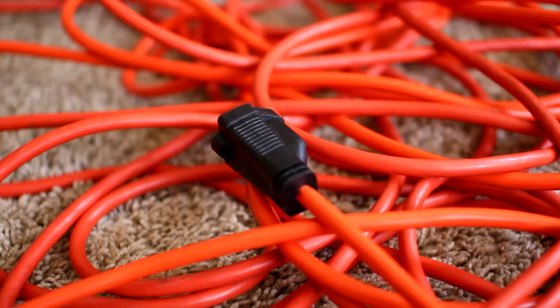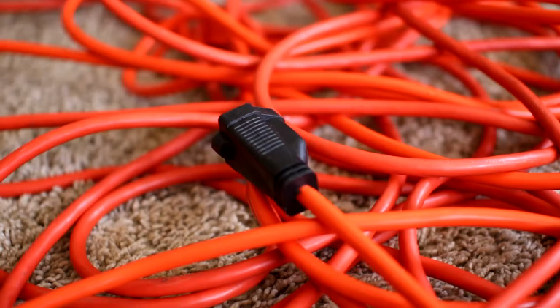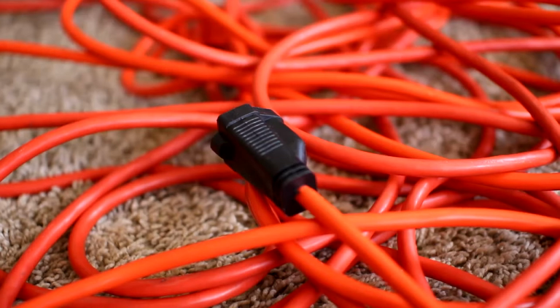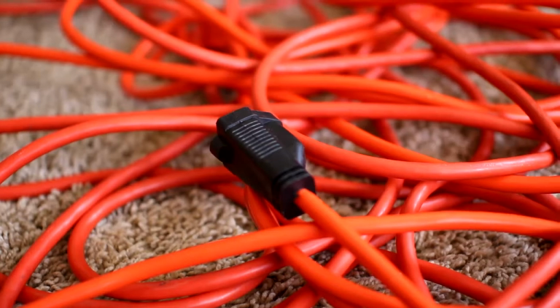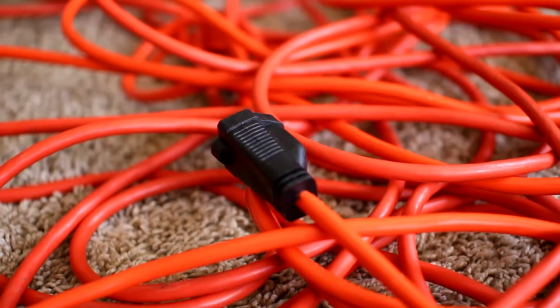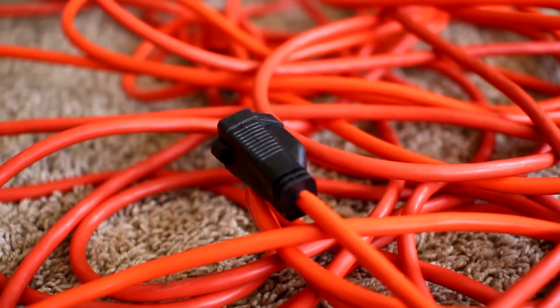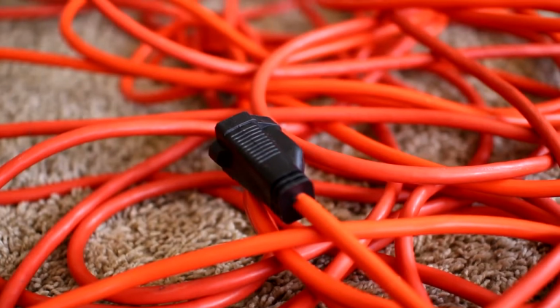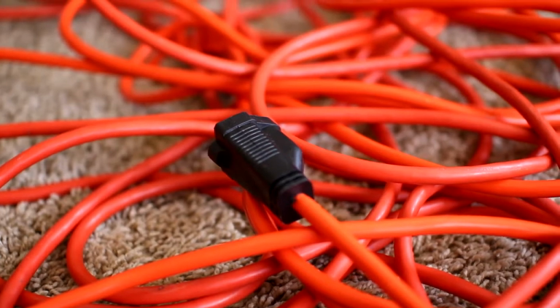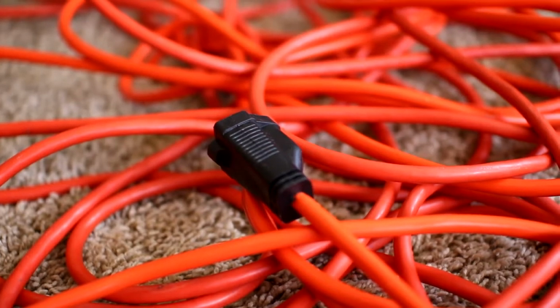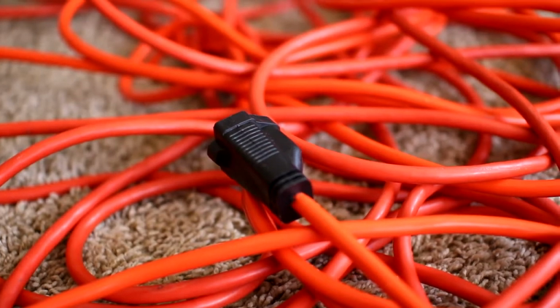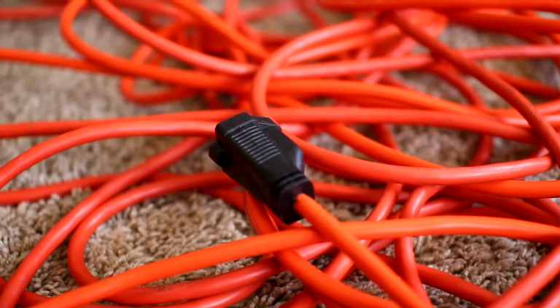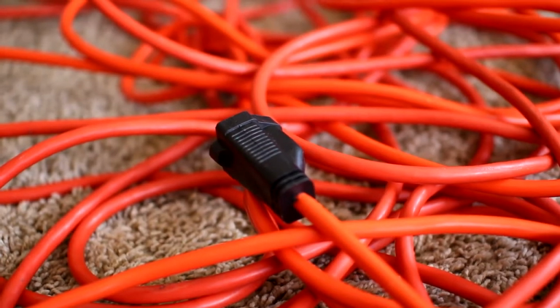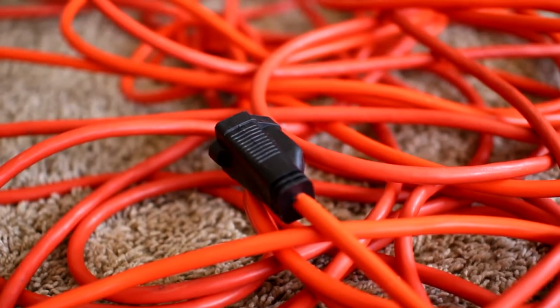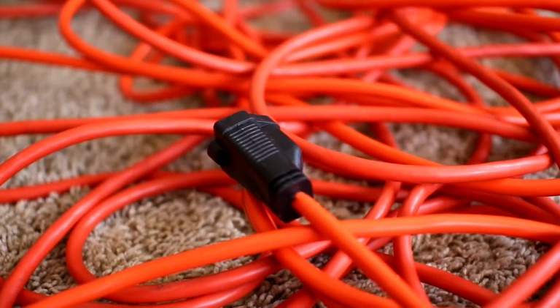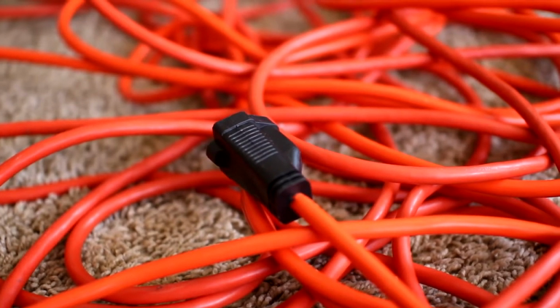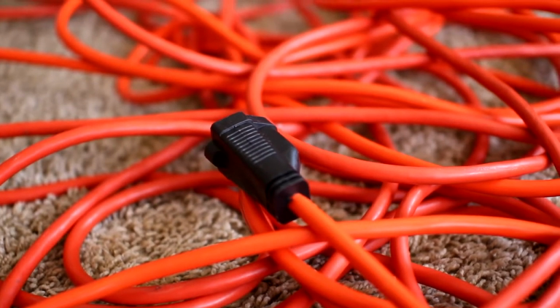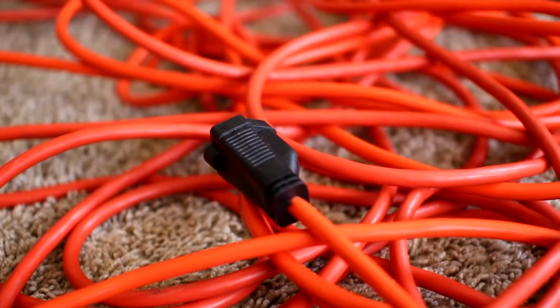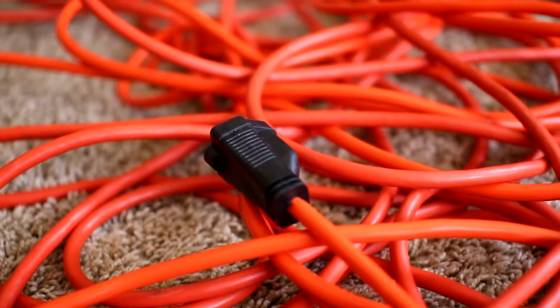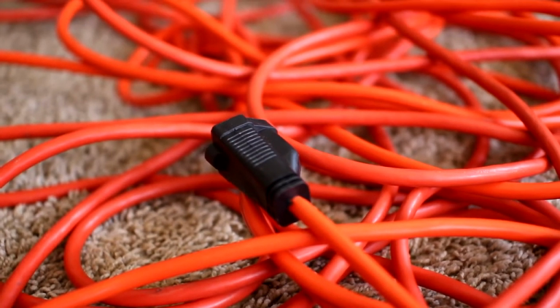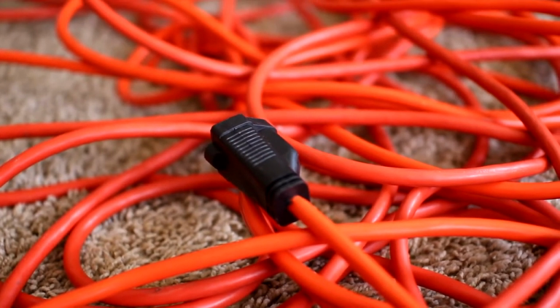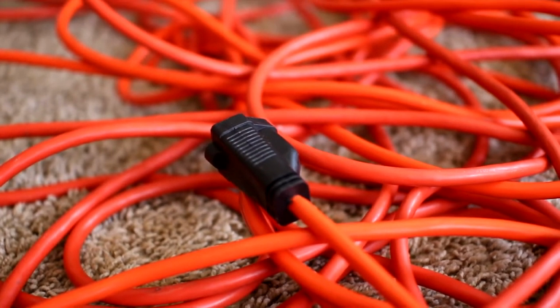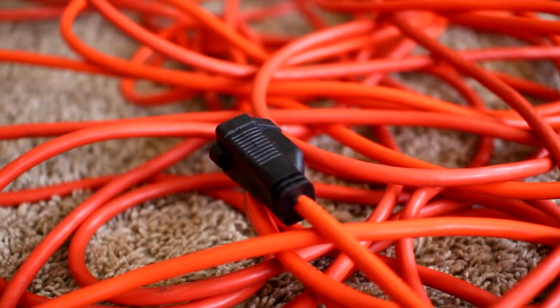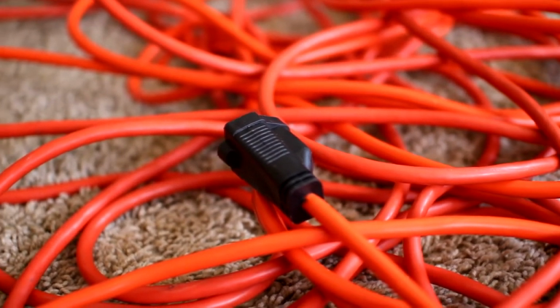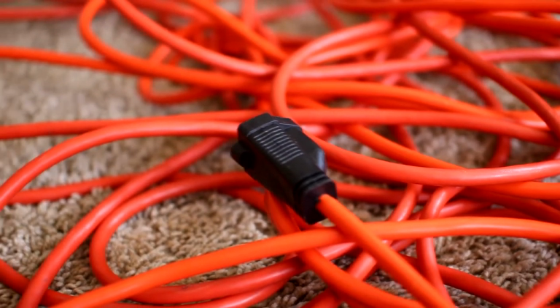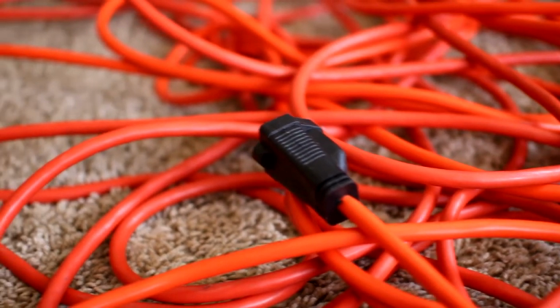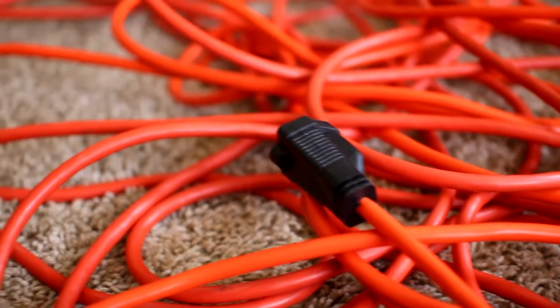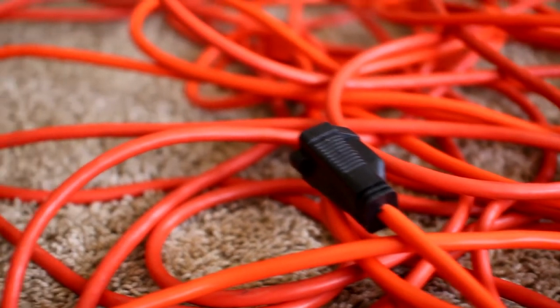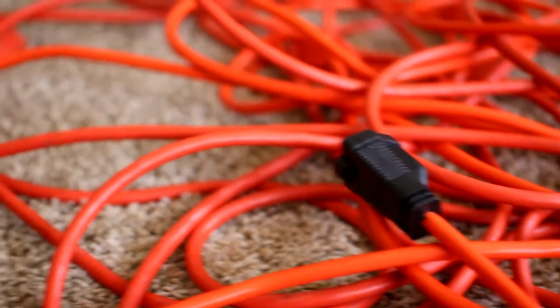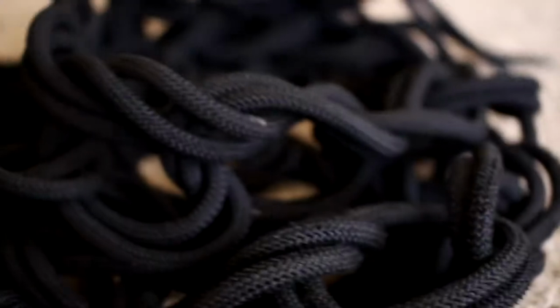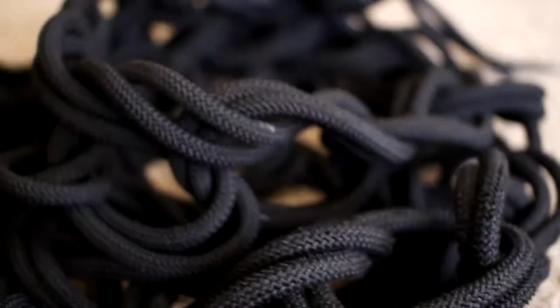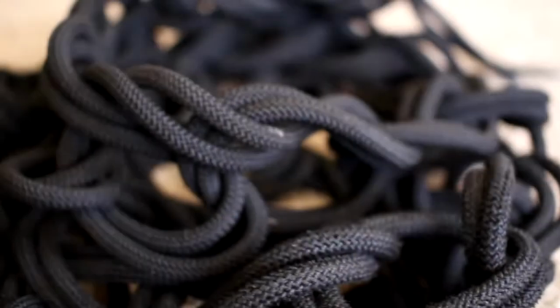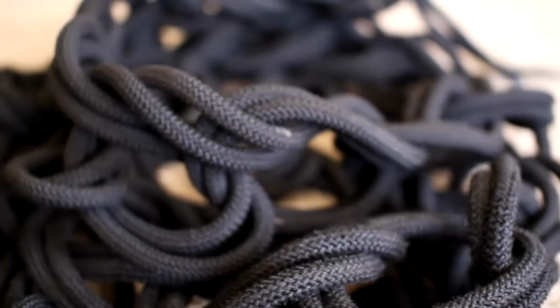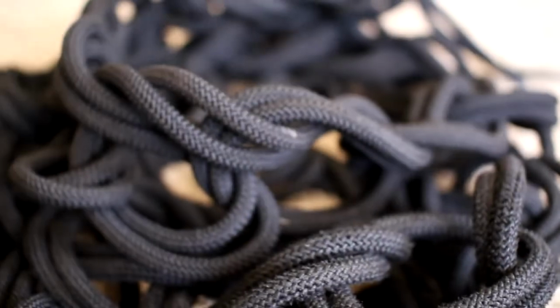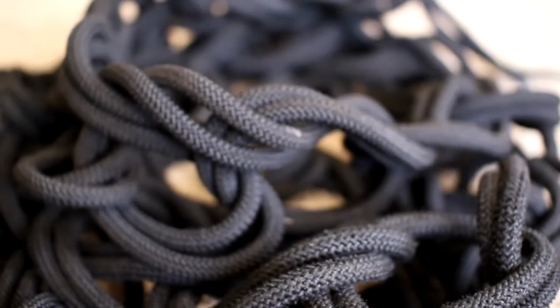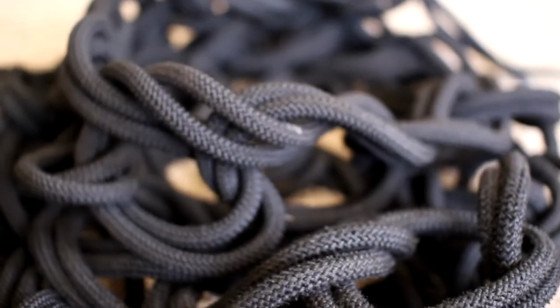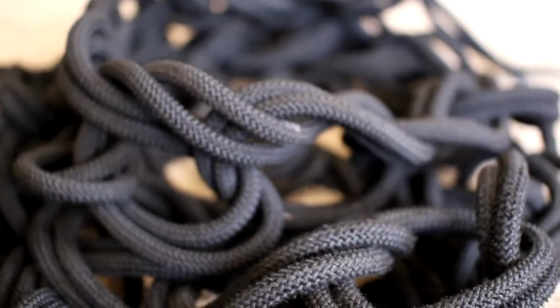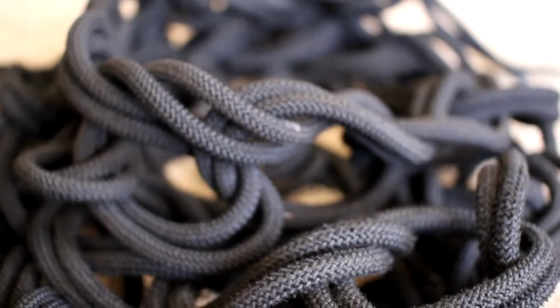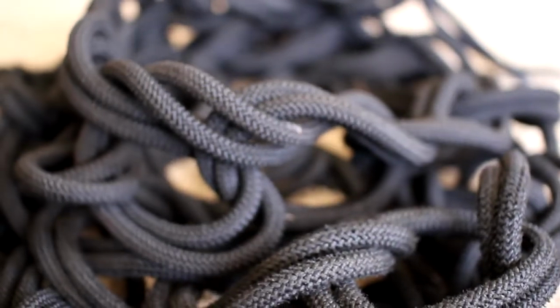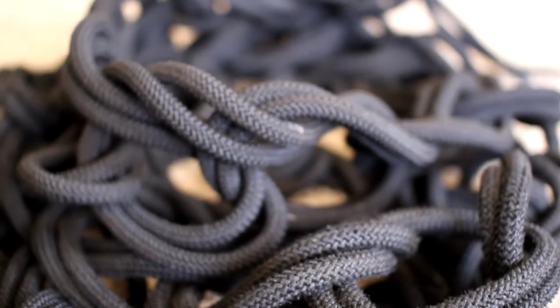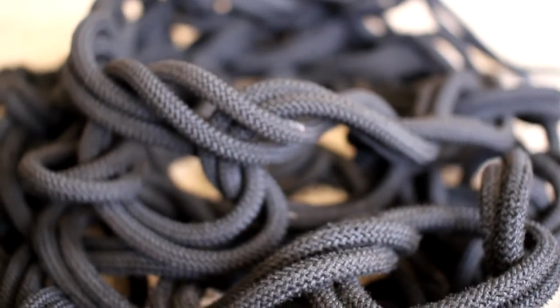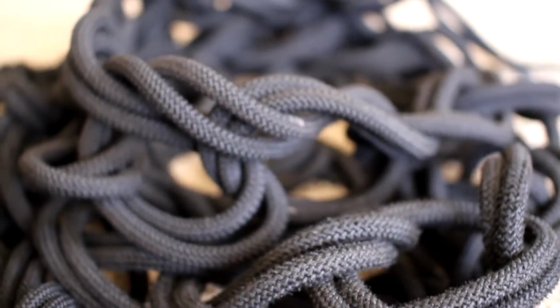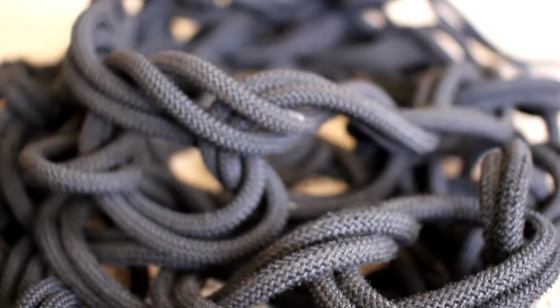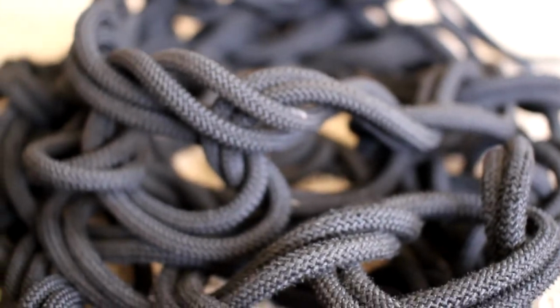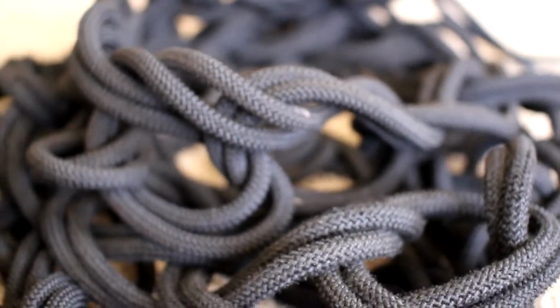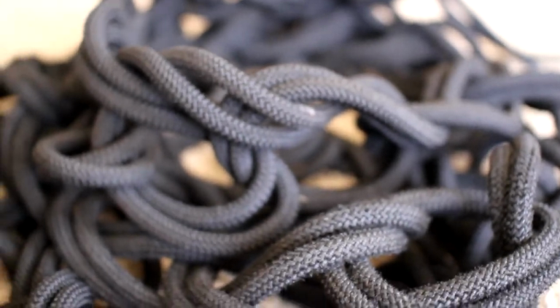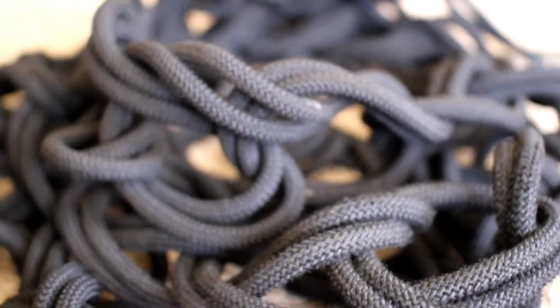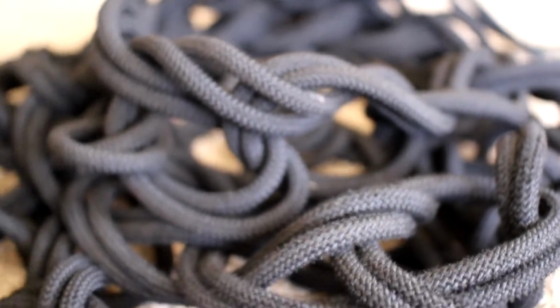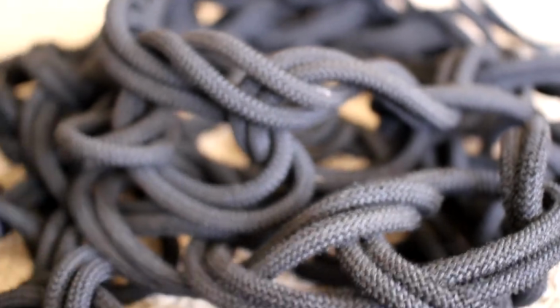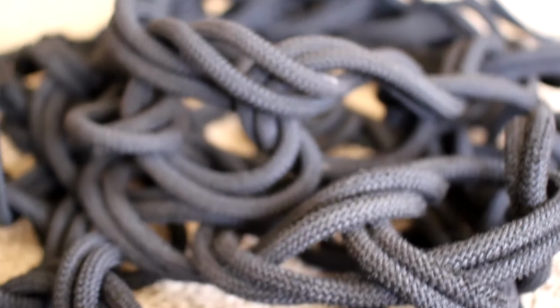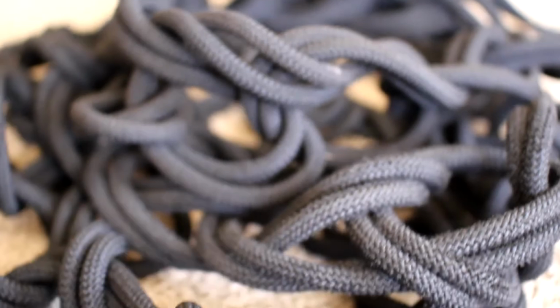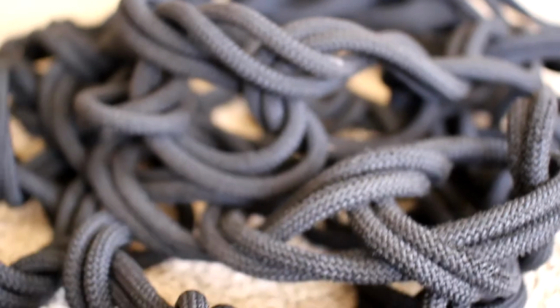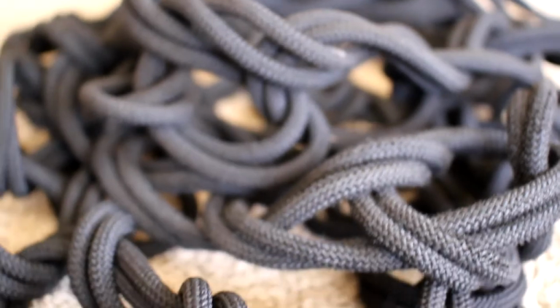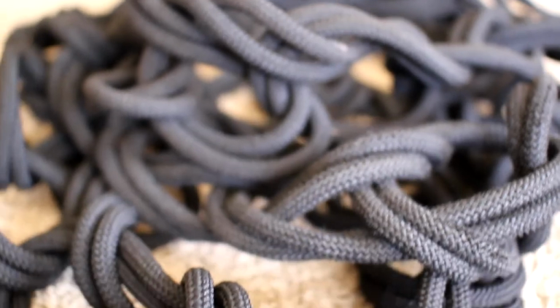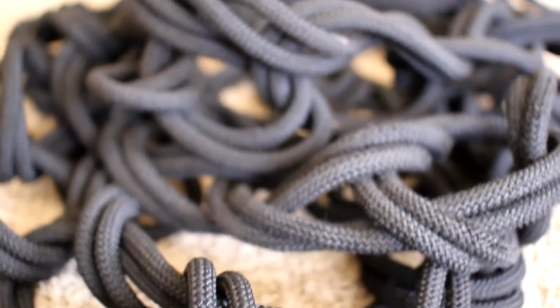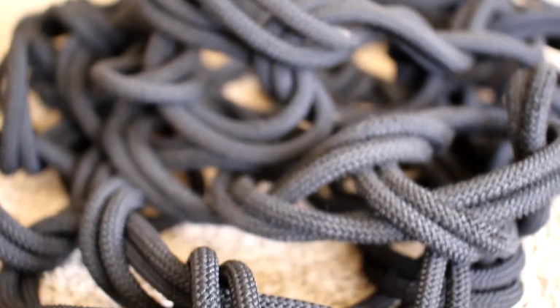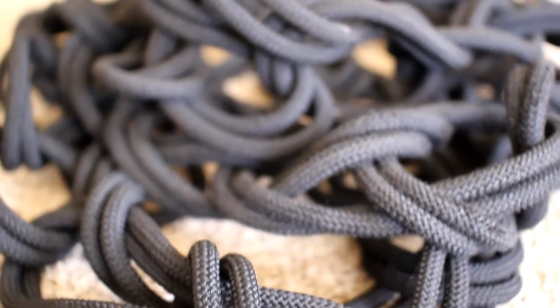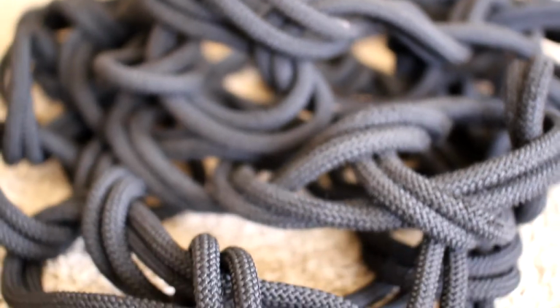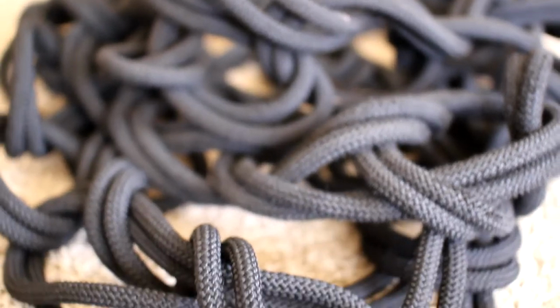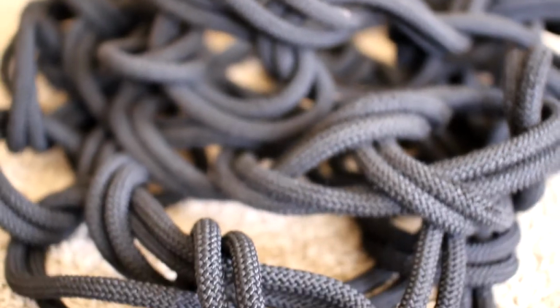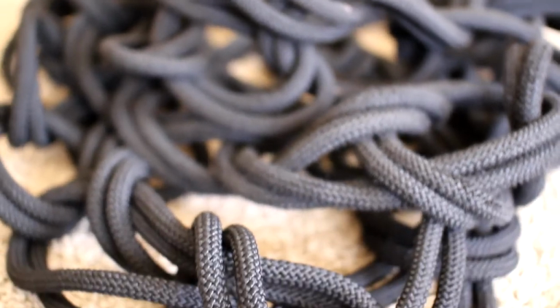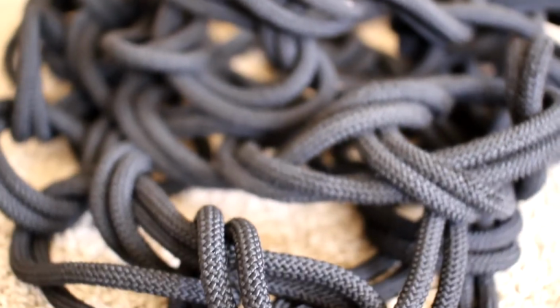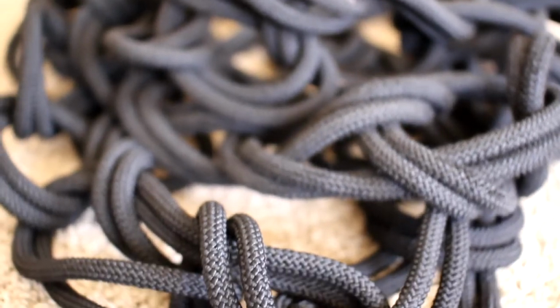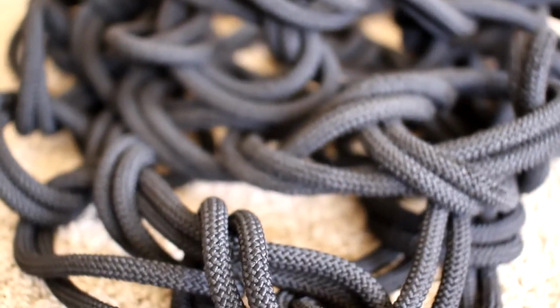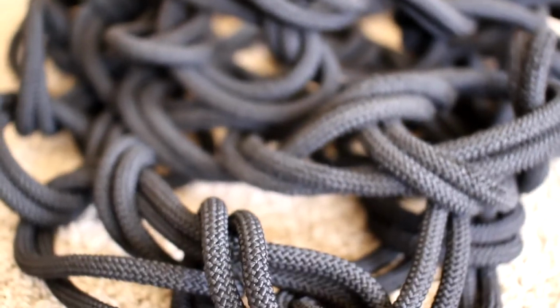Do your cords and cables look like this, but you wish they were nicely wrapped in an easy to untie method like this?